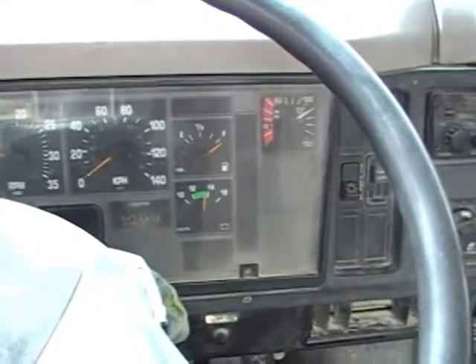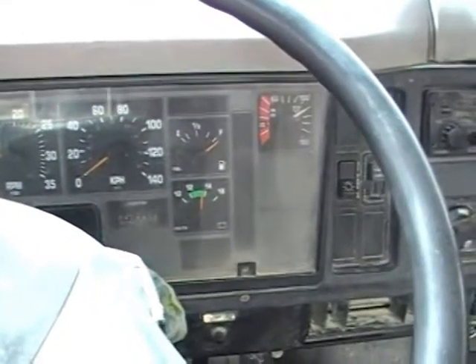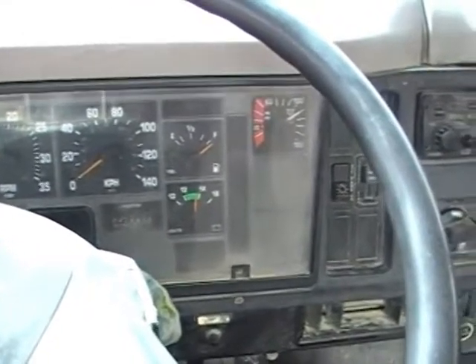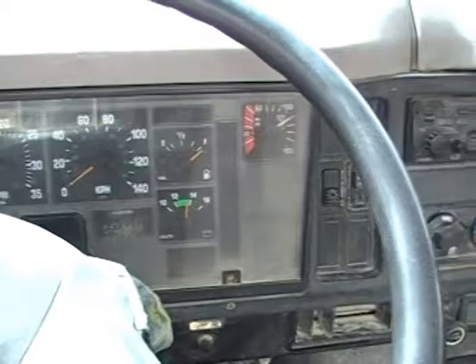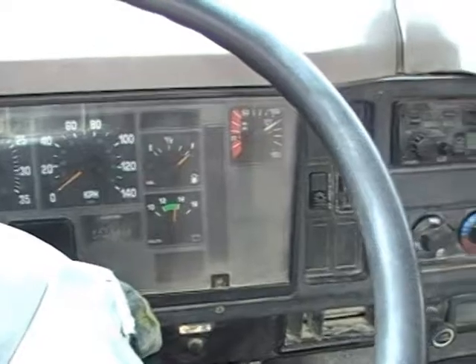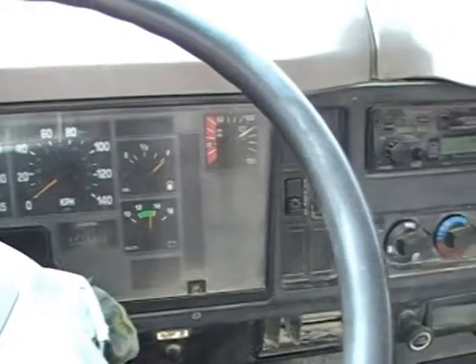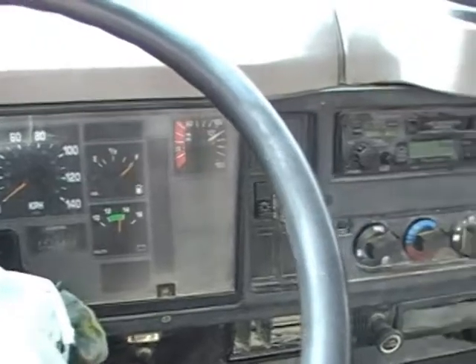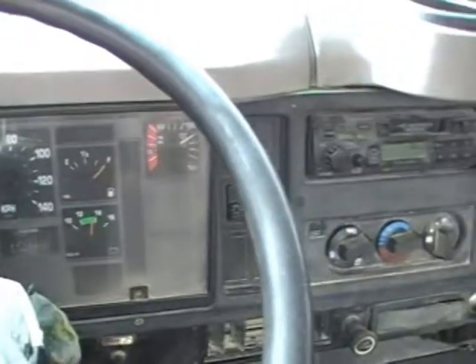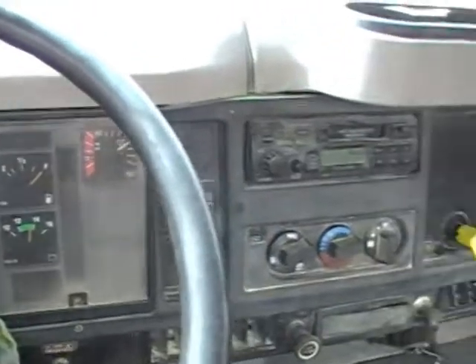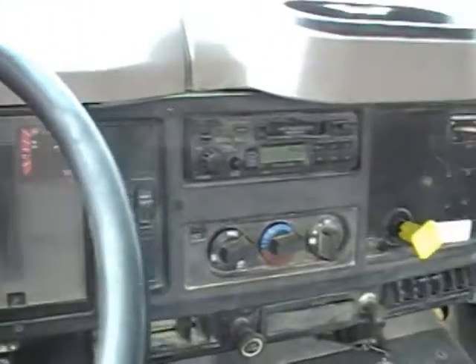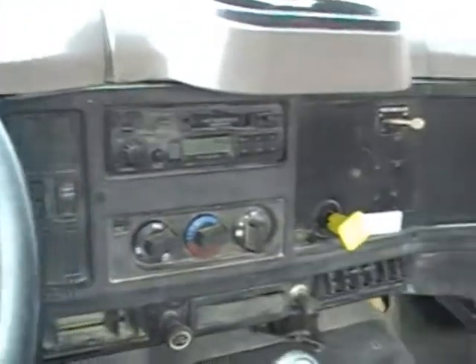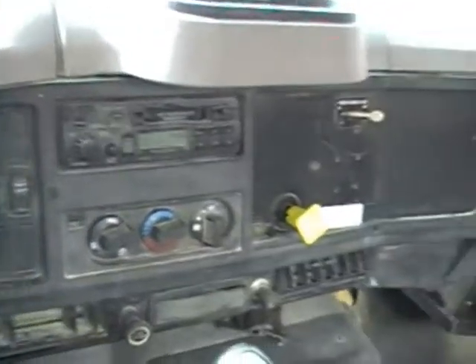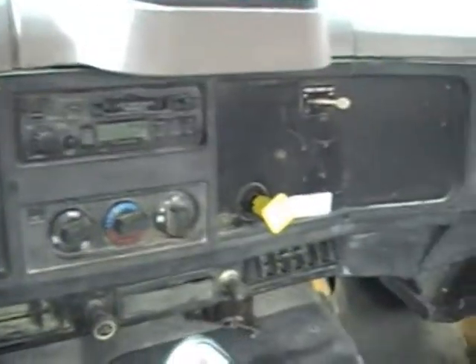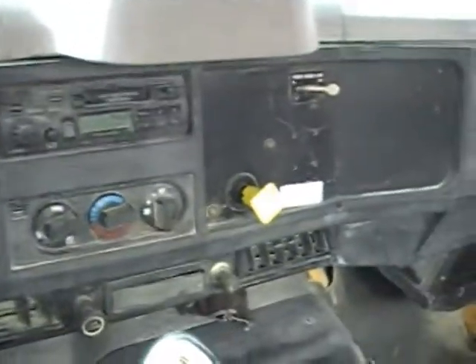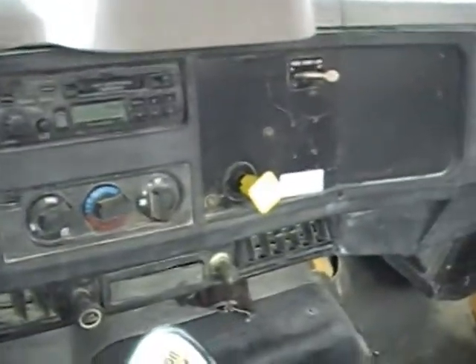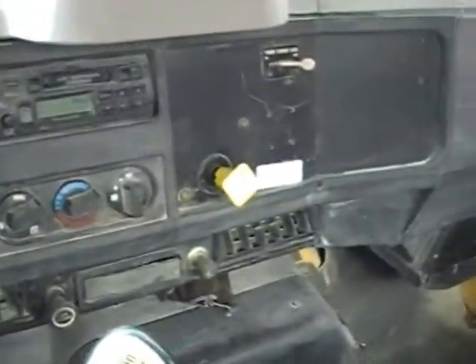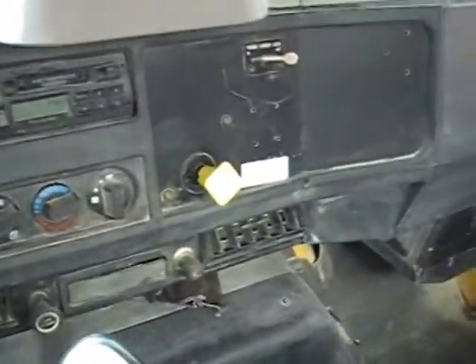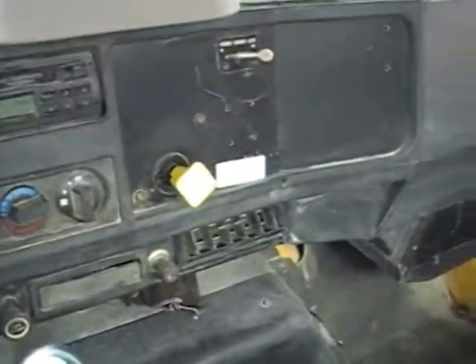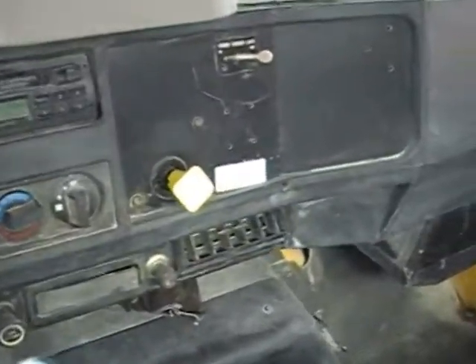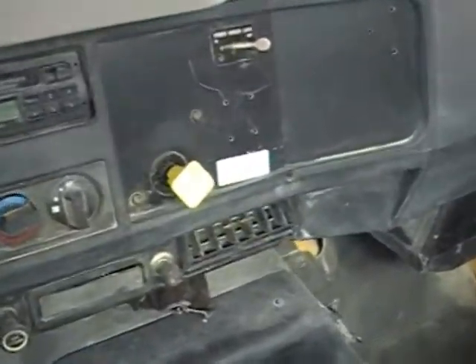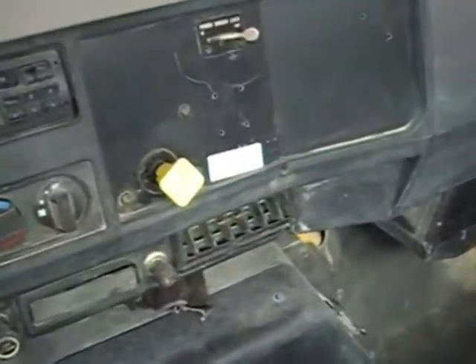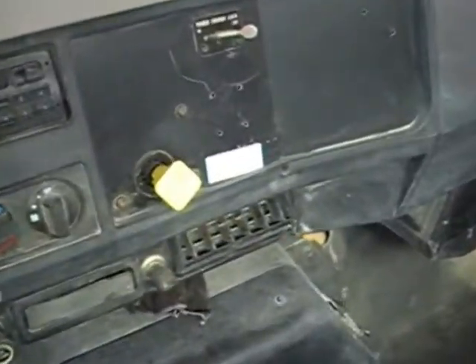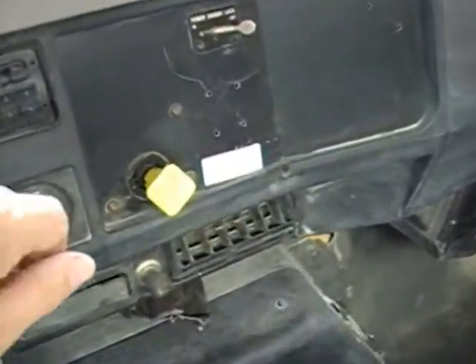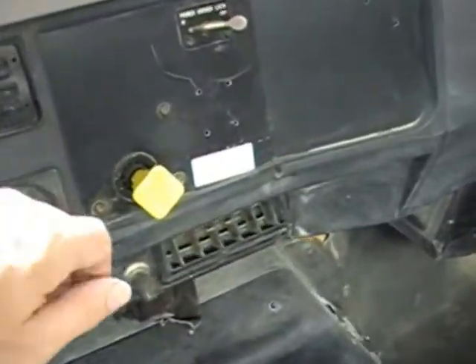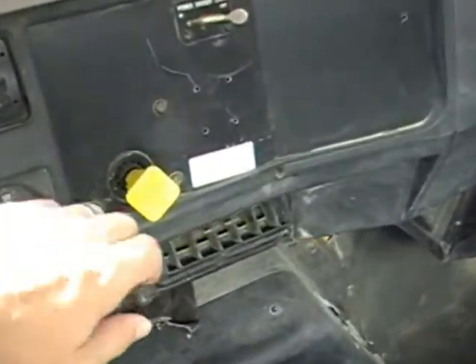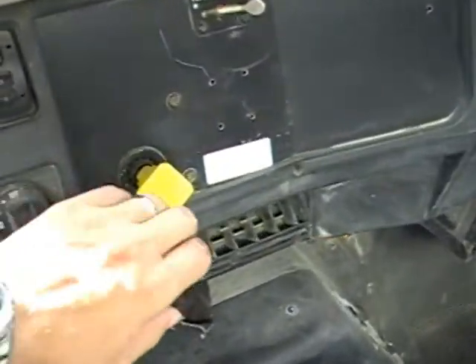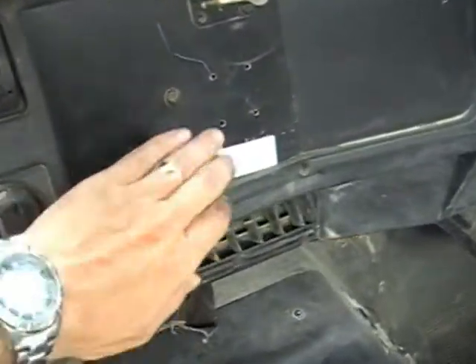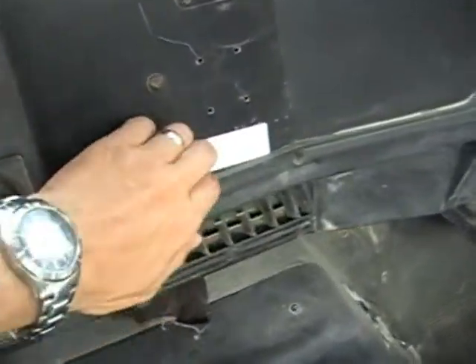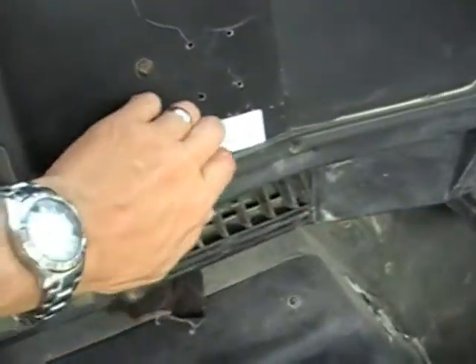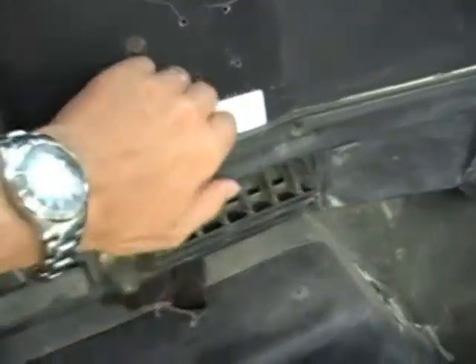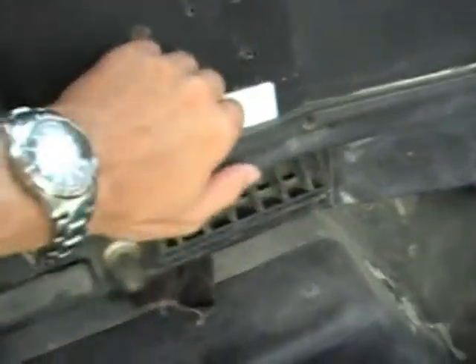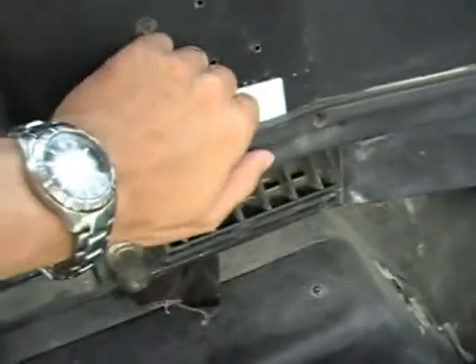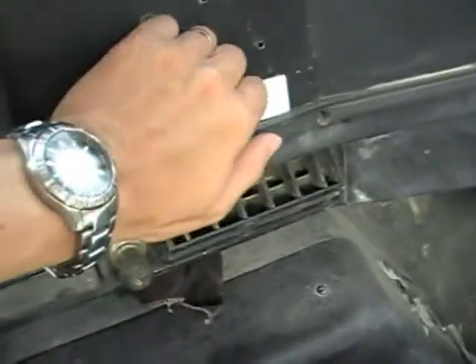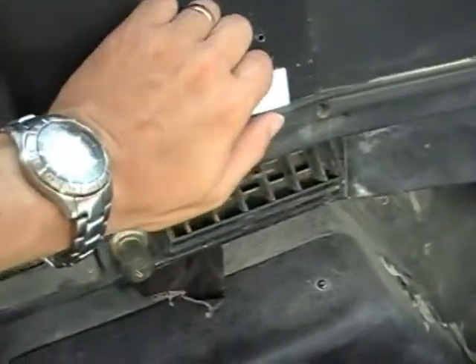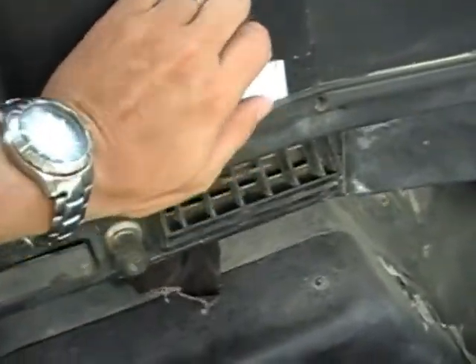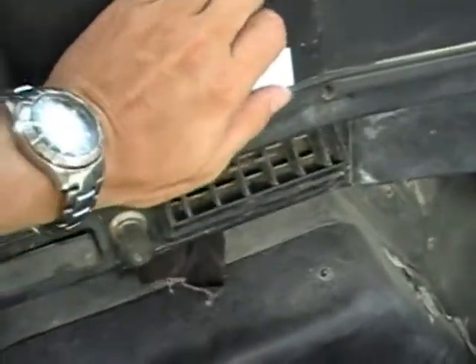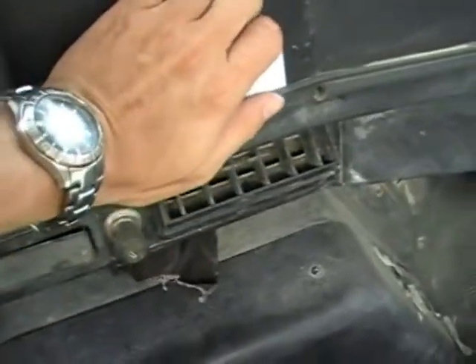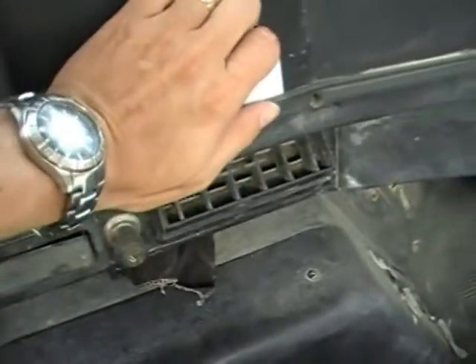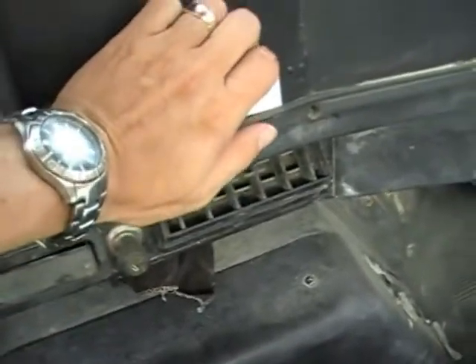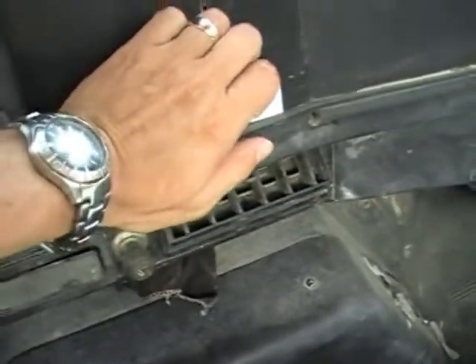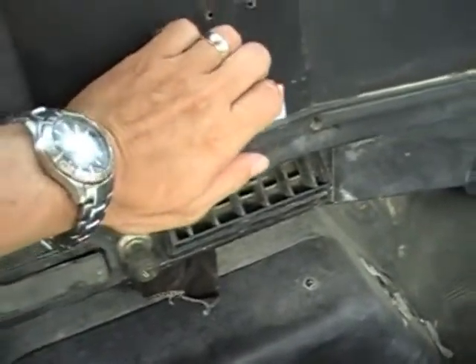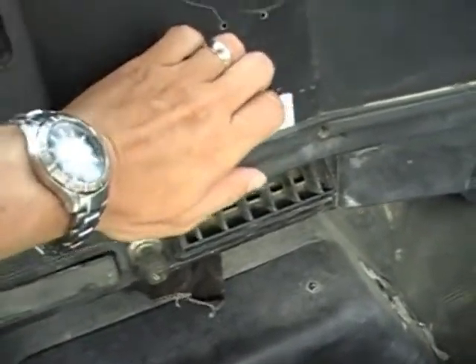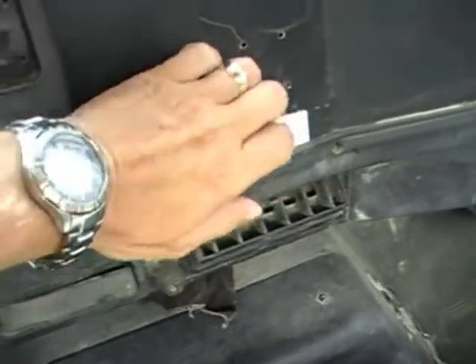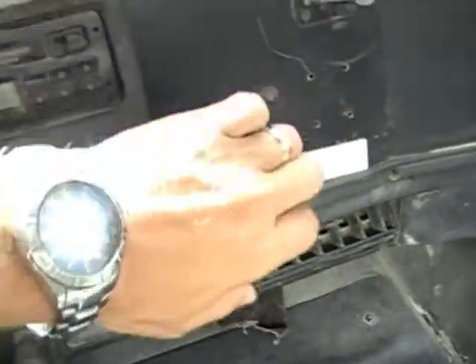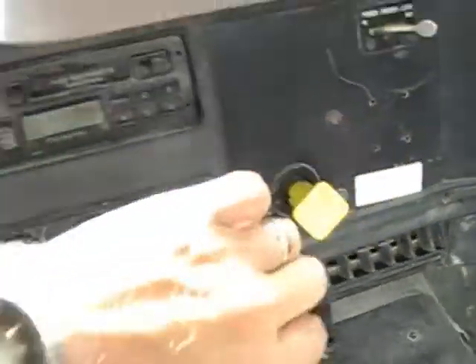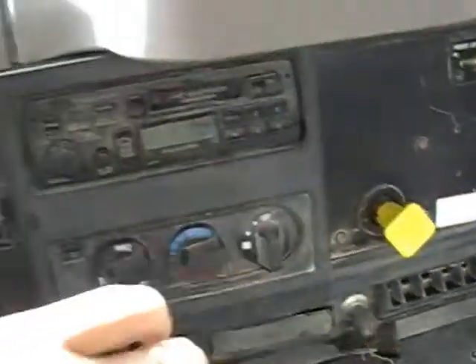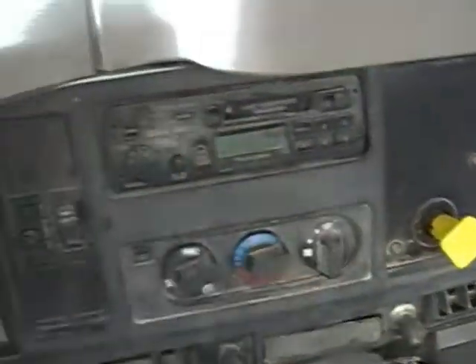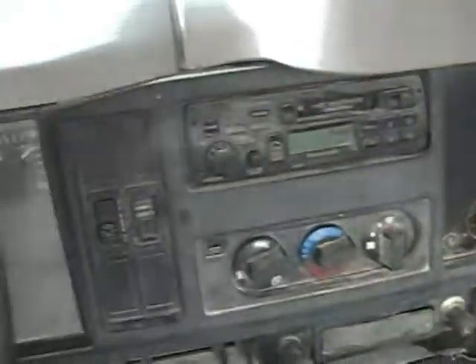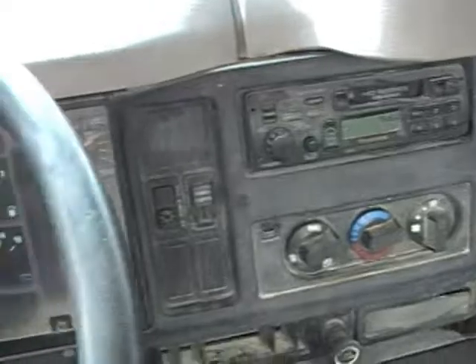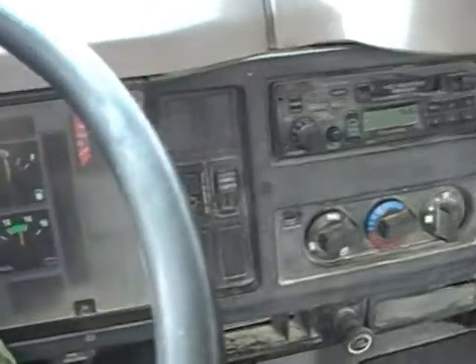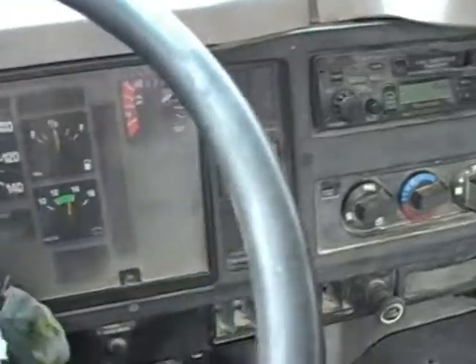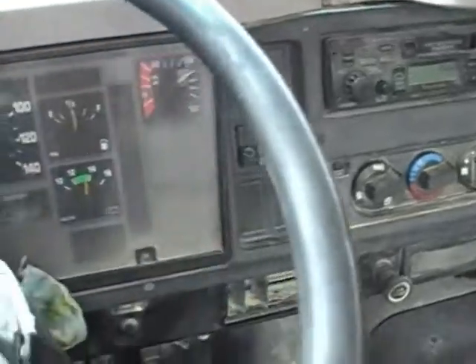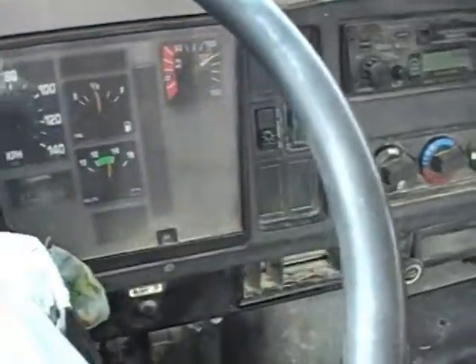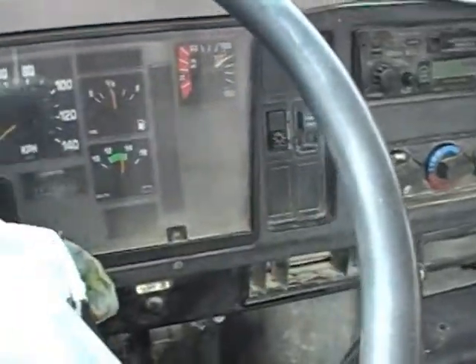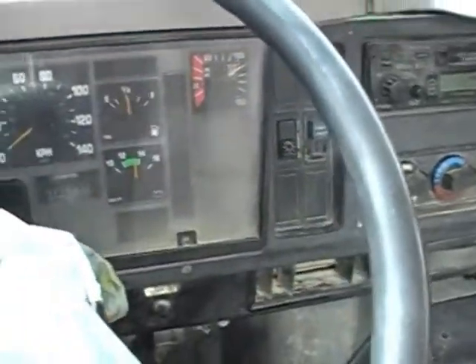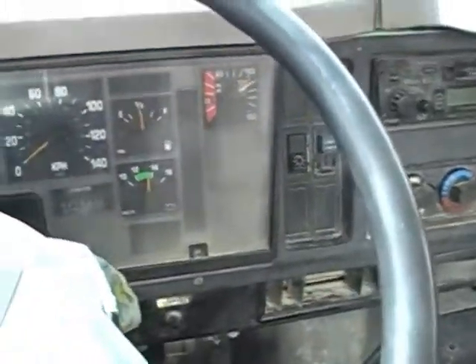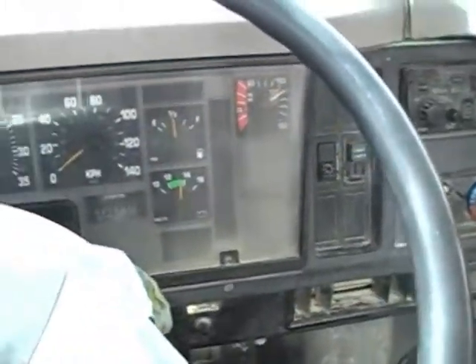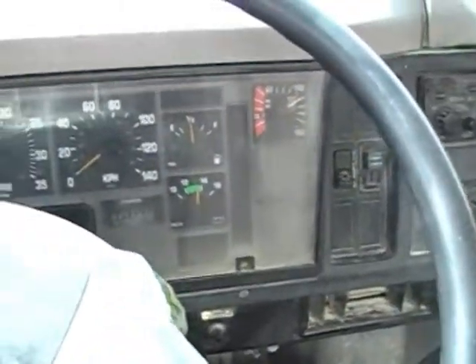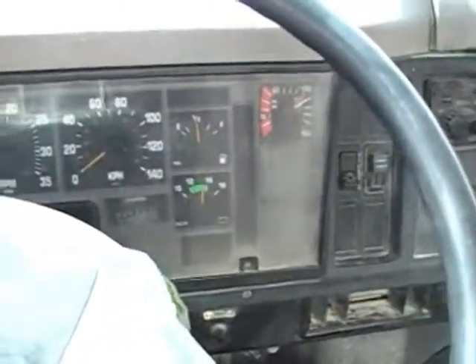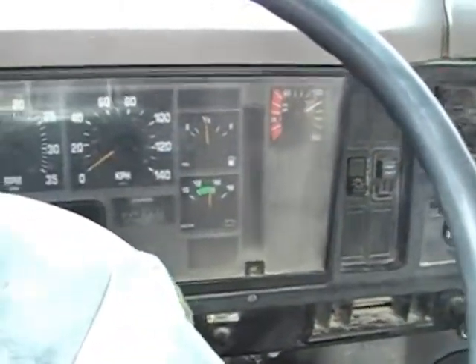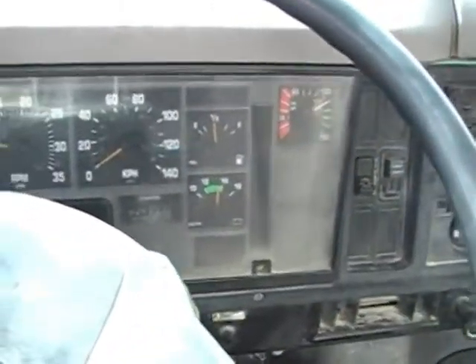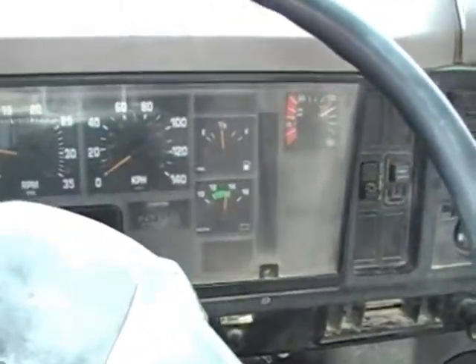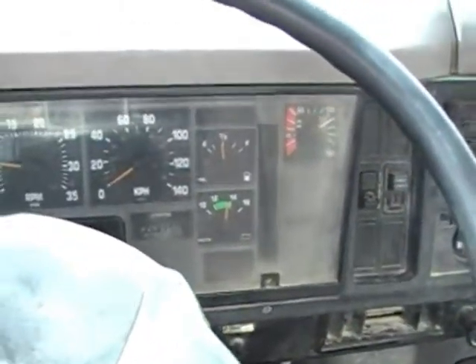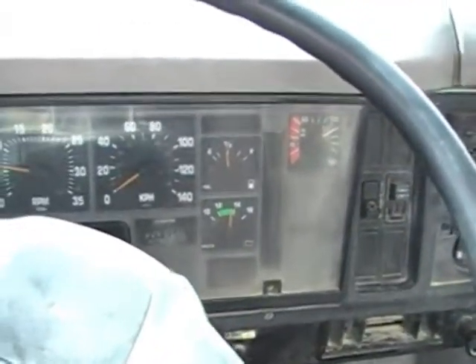And that was the compressor shutting off. When the compressor shuts off, you can shut the engine off.